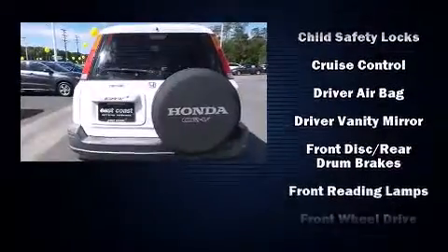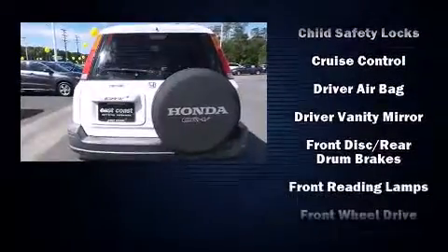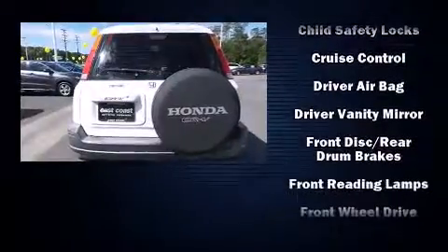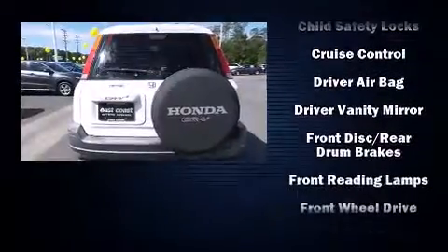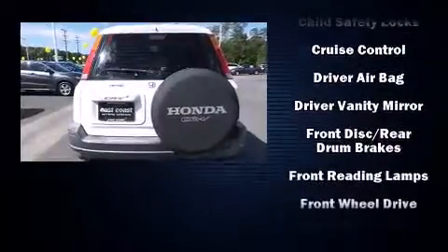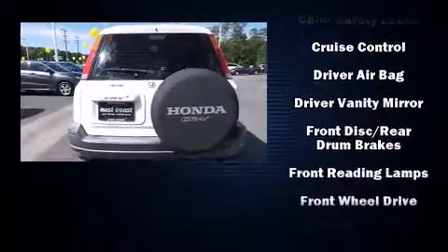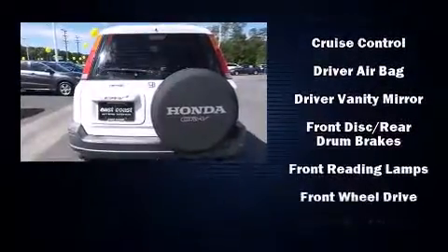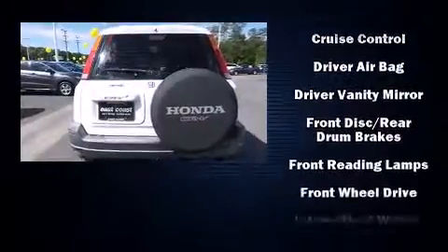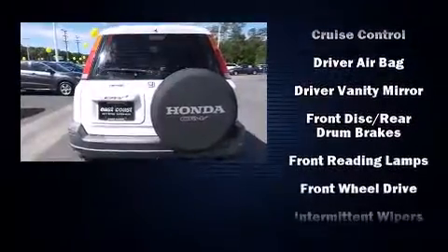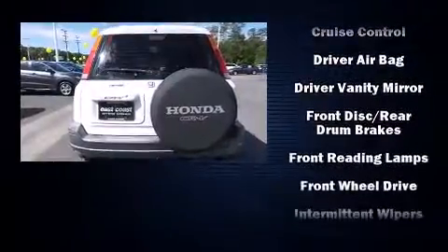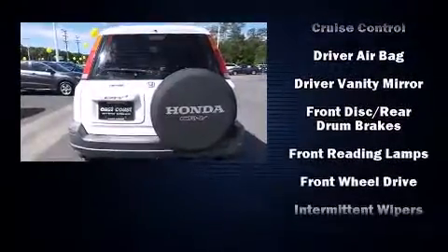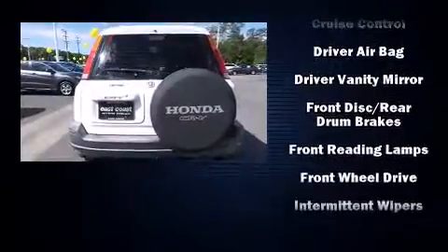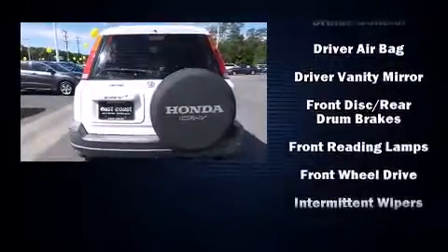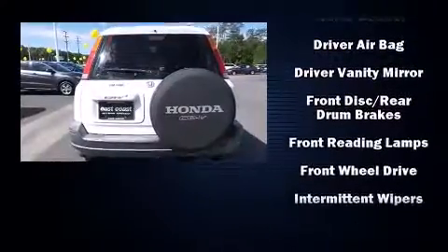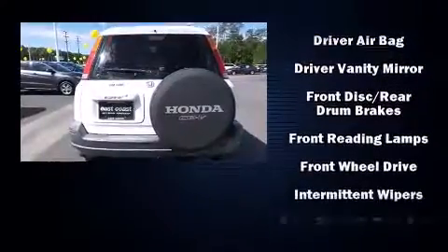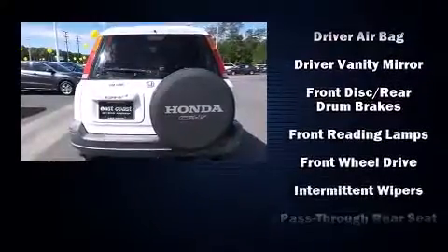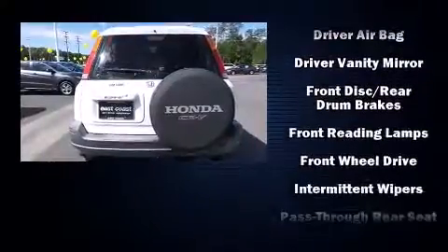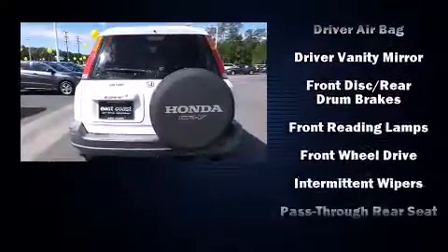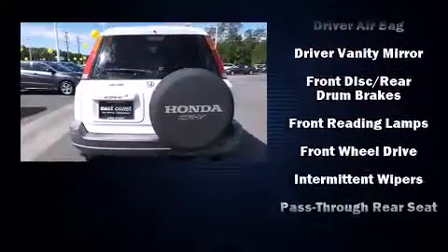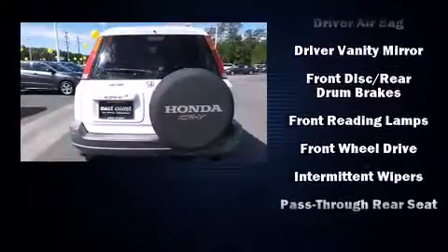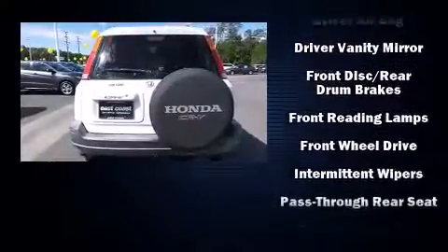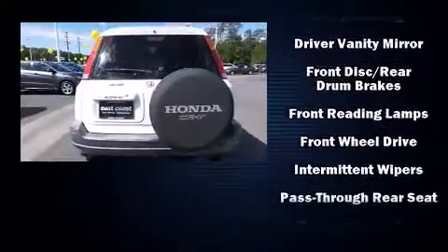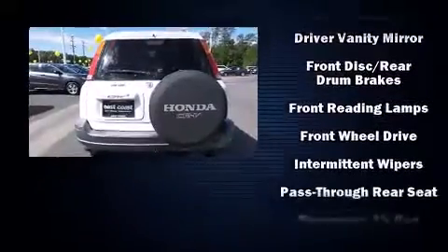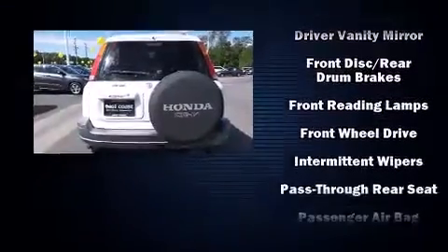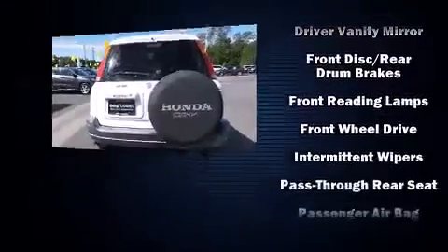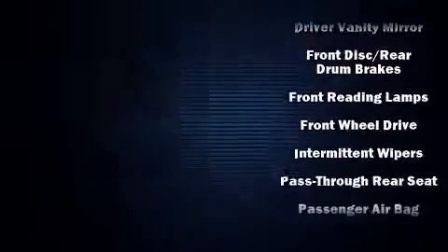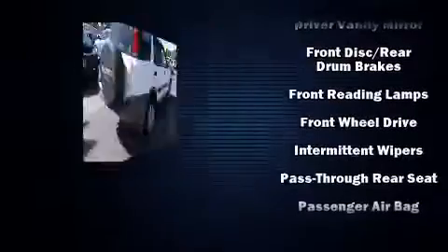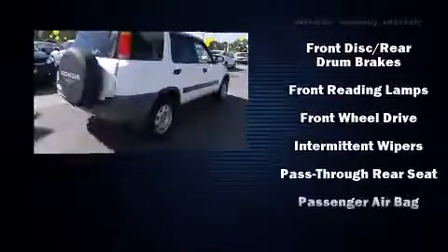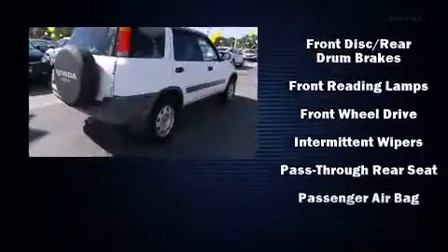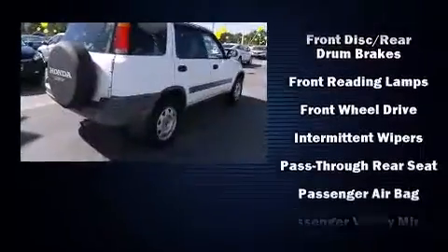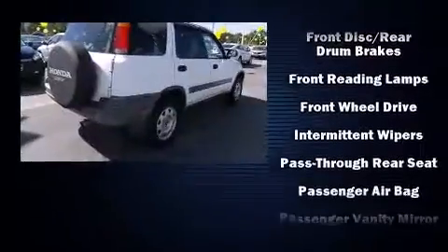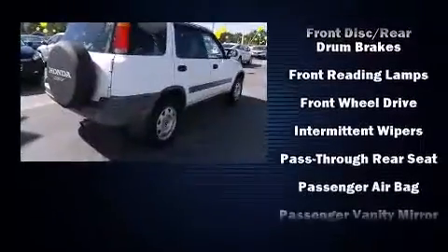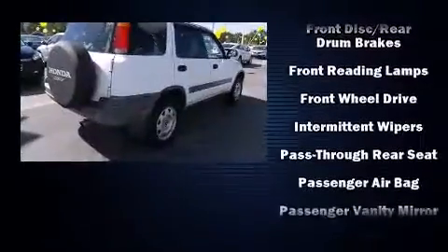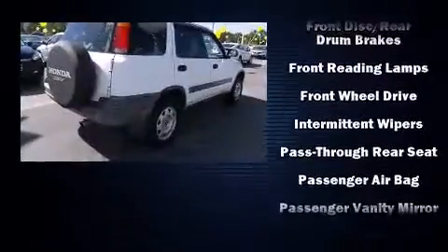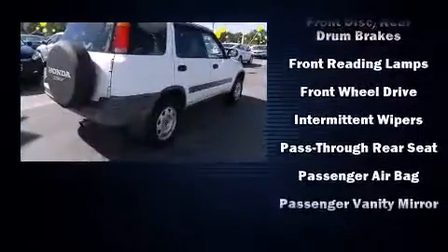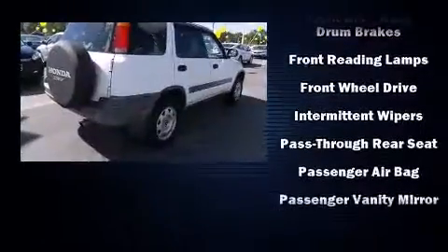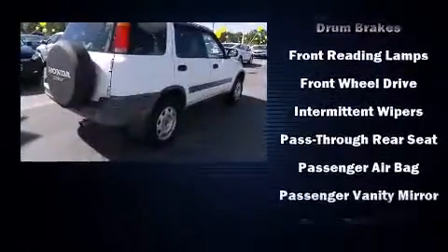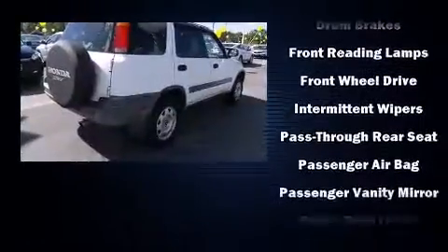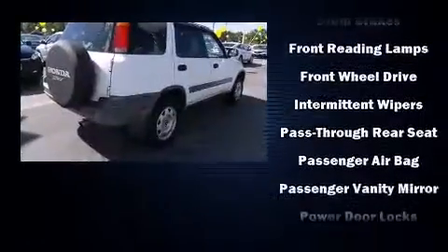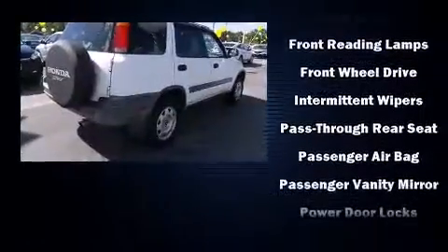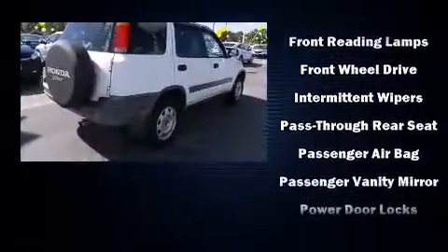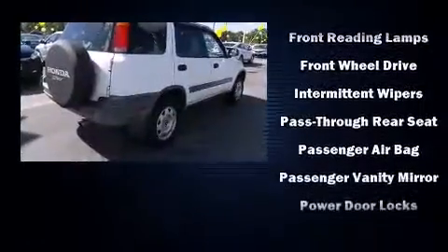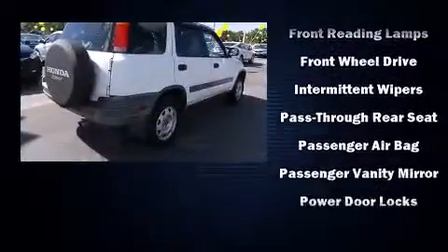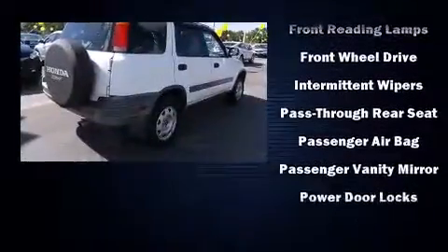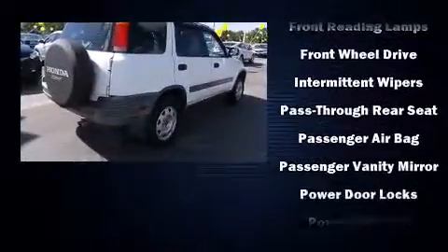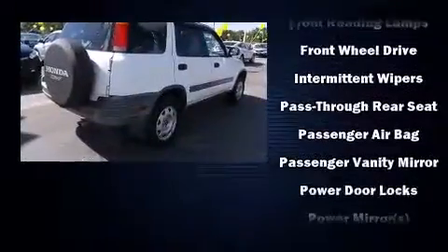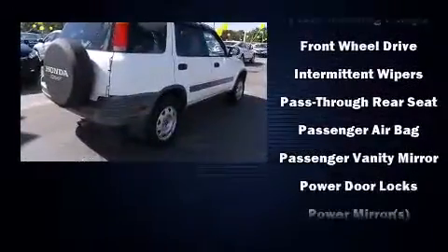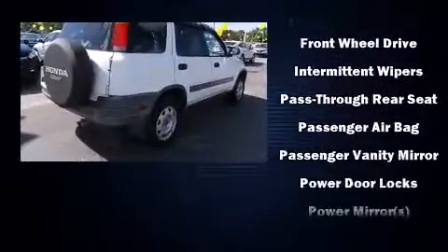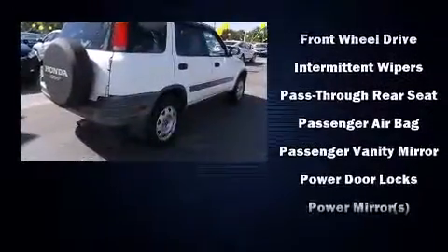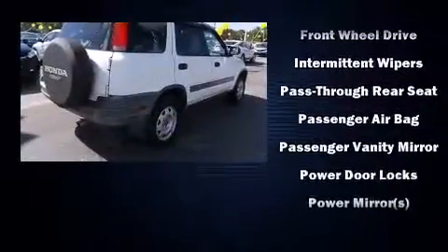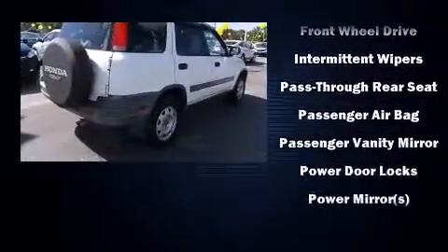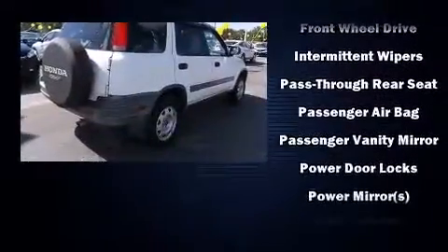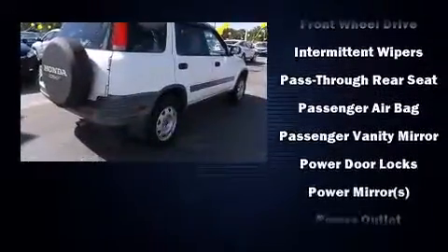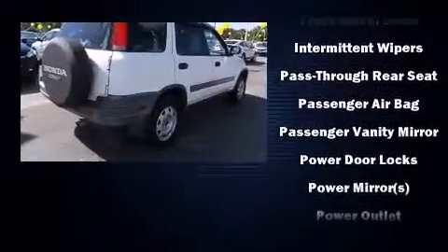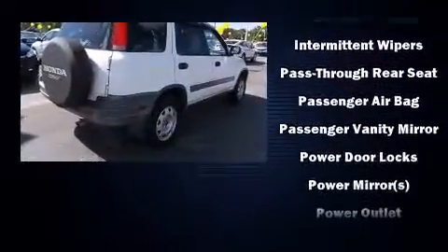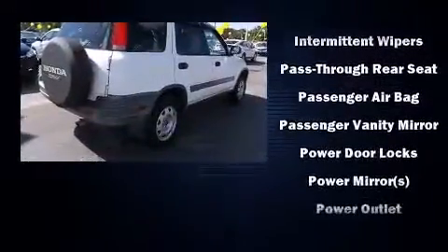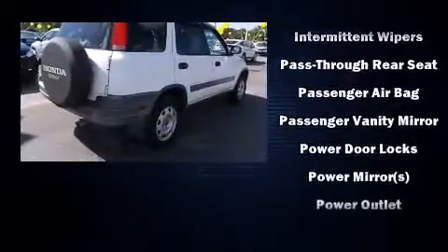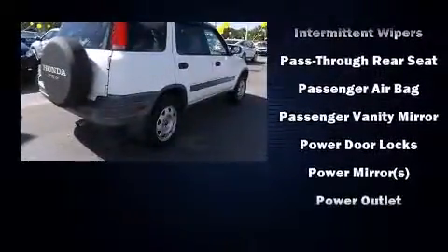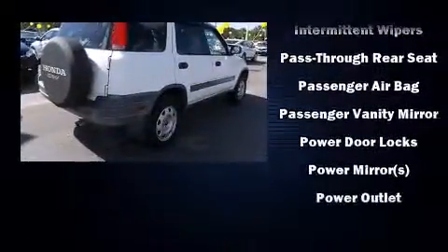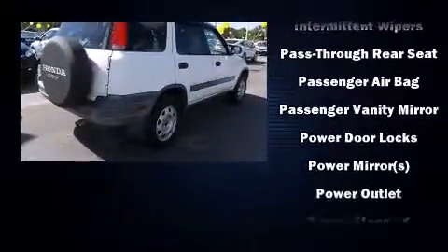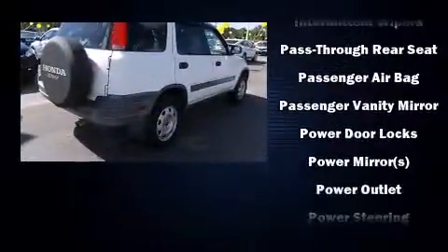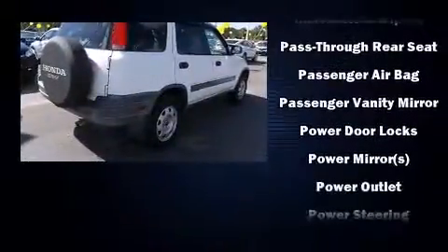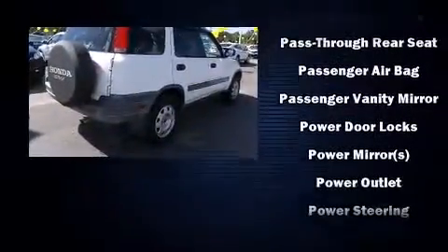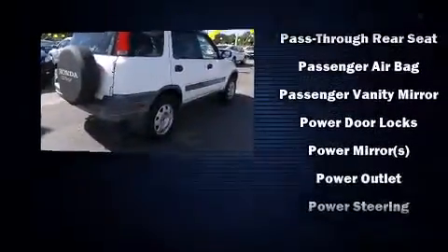Top features include air conditioning, a rear window wiper, one-touch window functionality, and a split-folding rear seat.